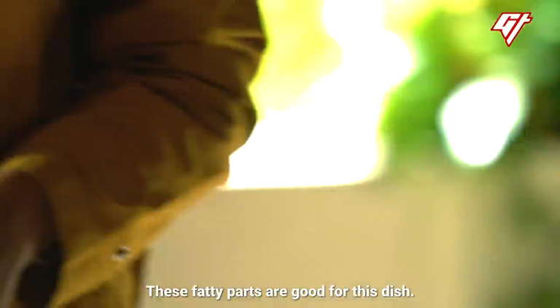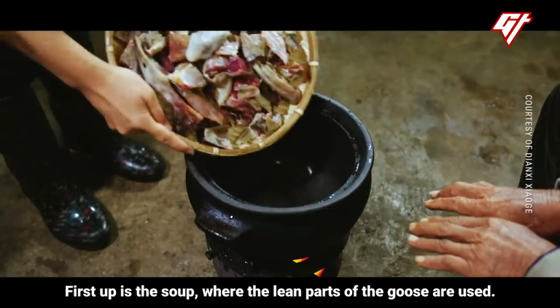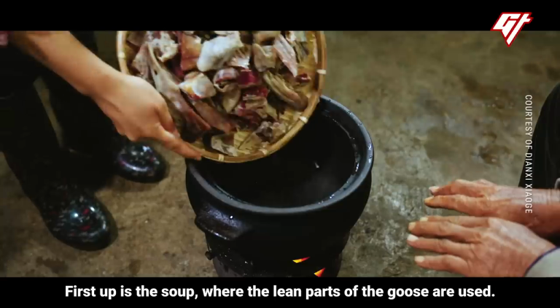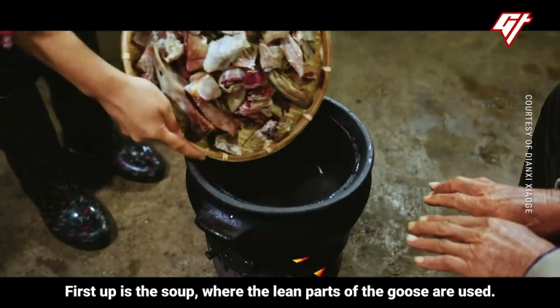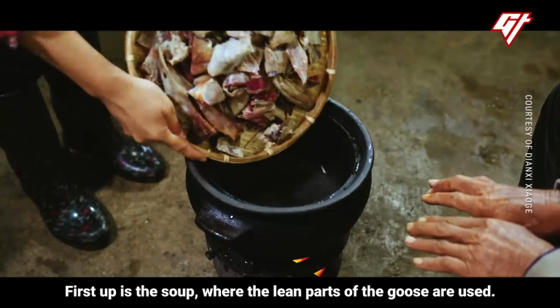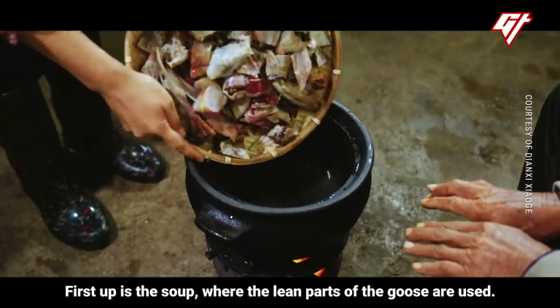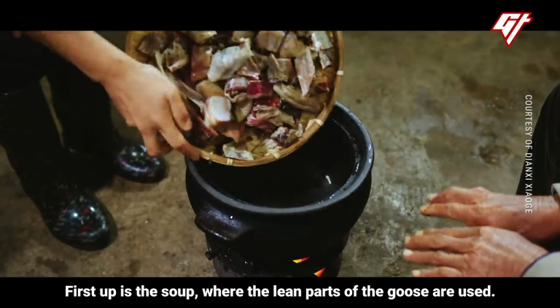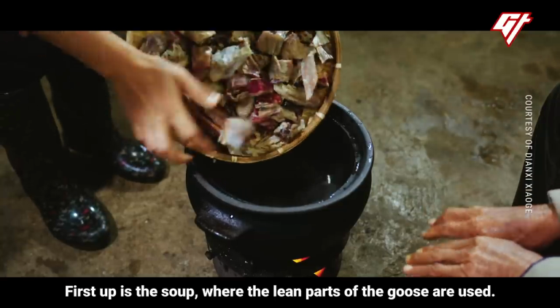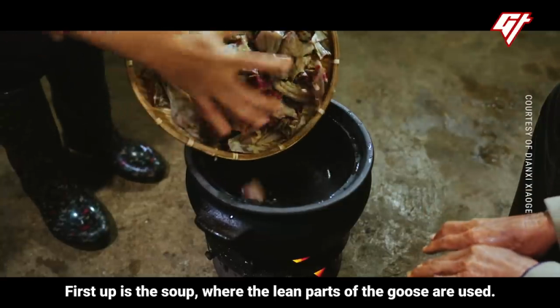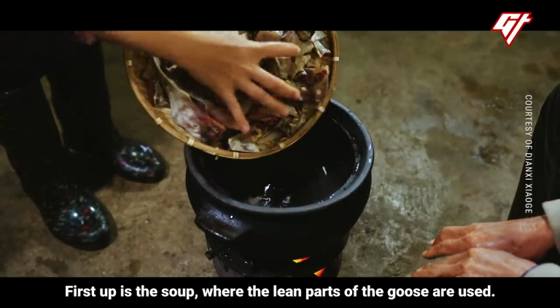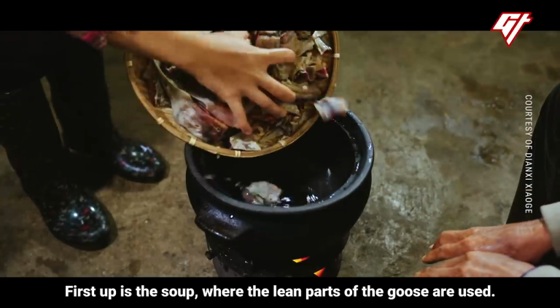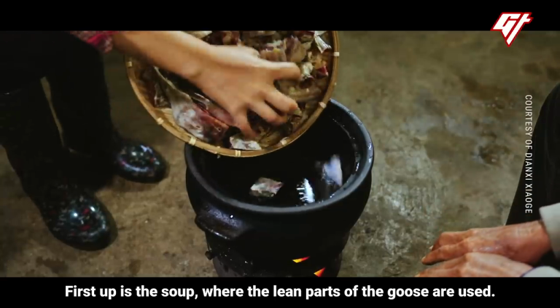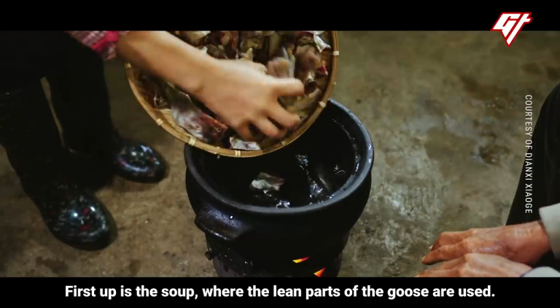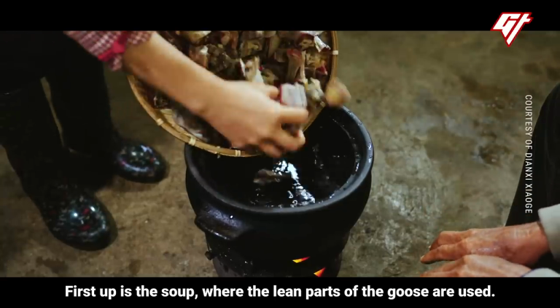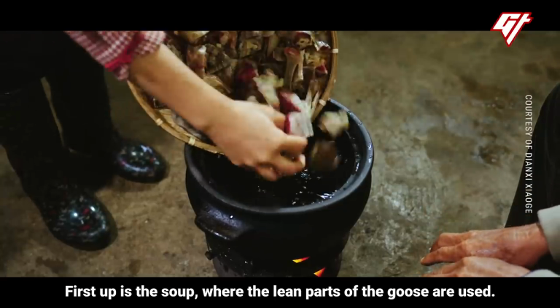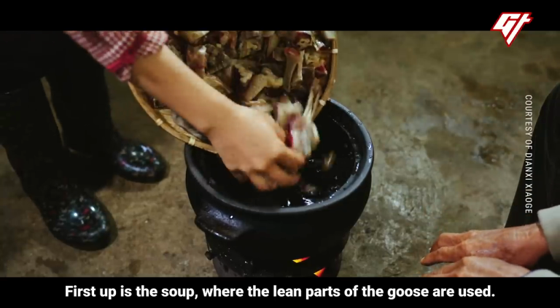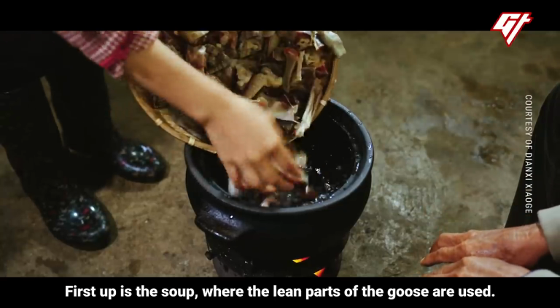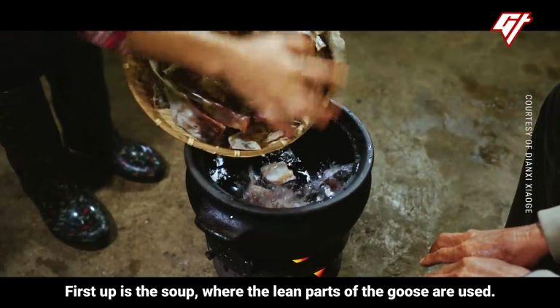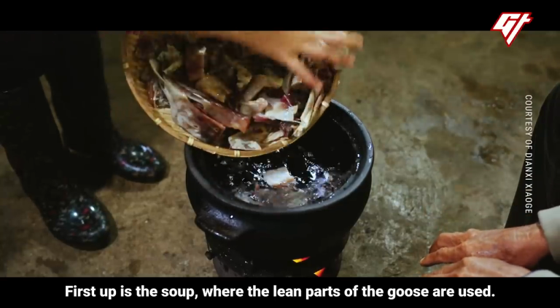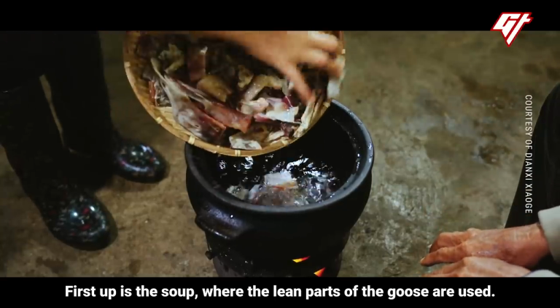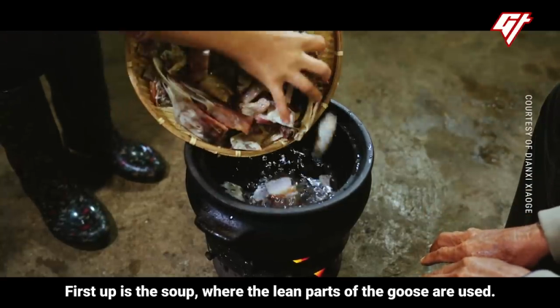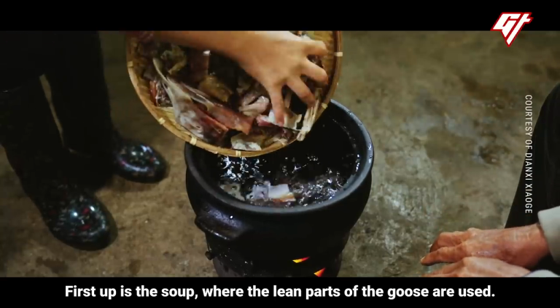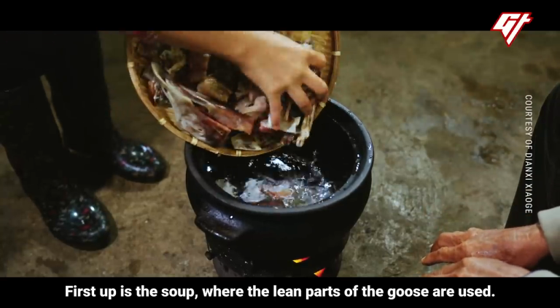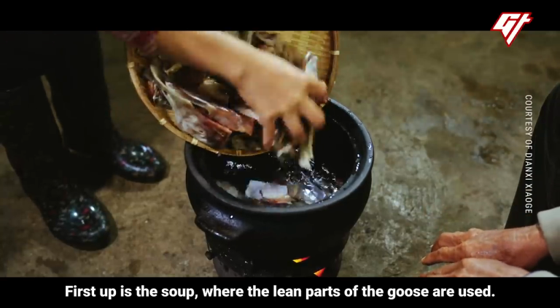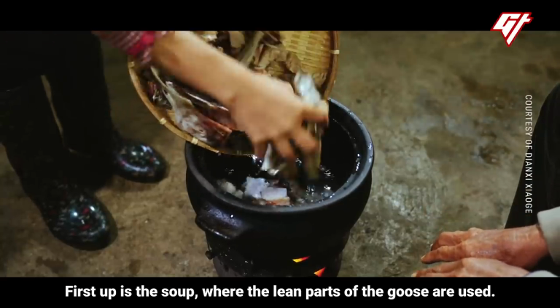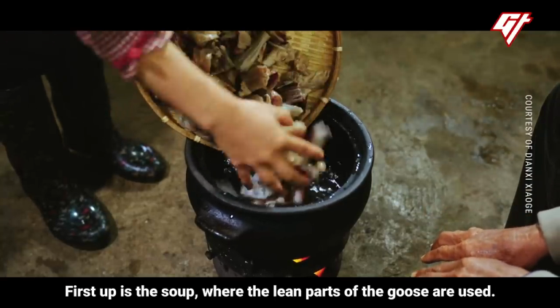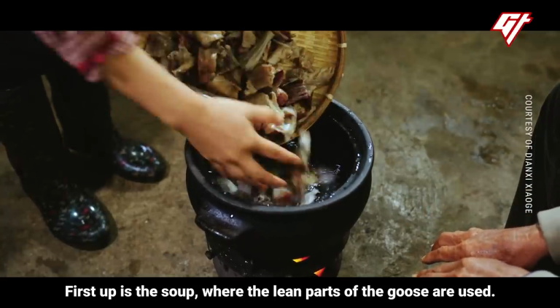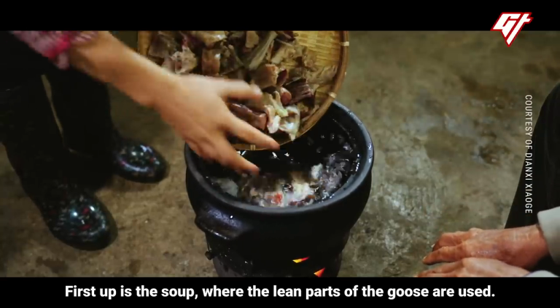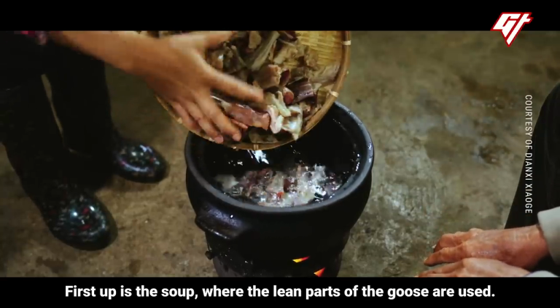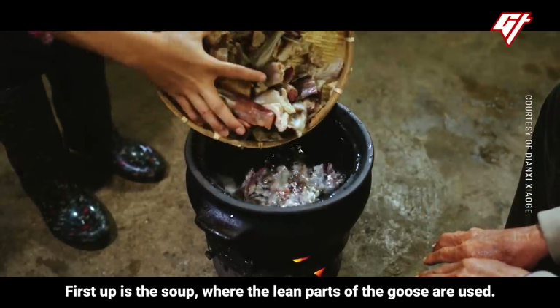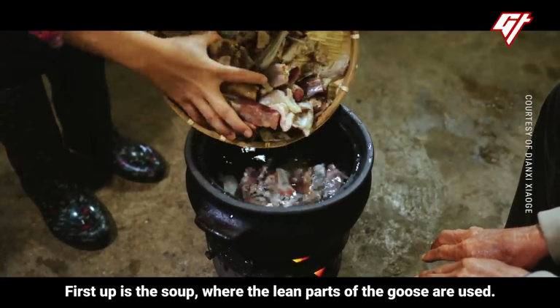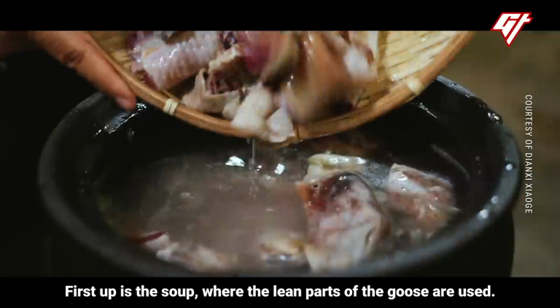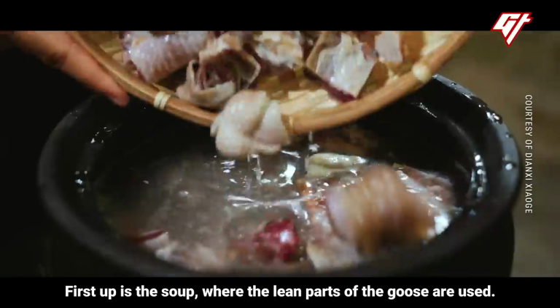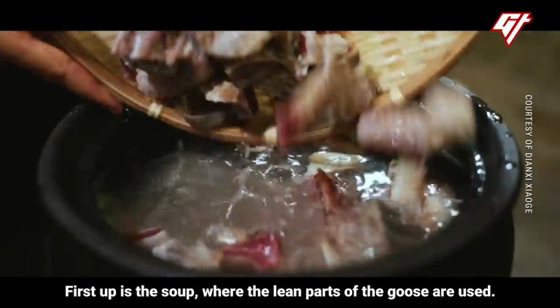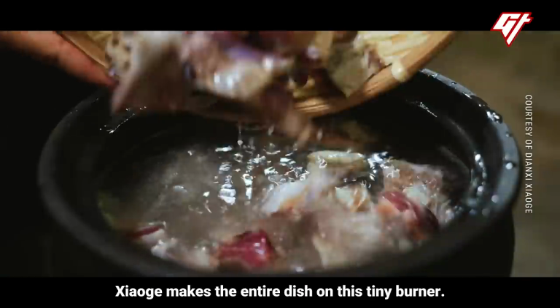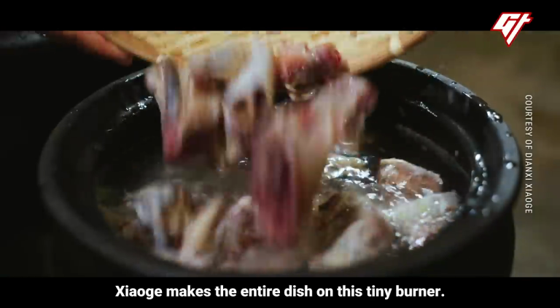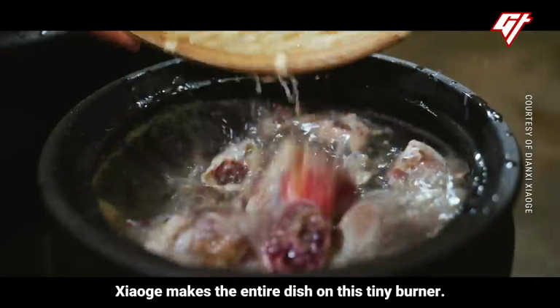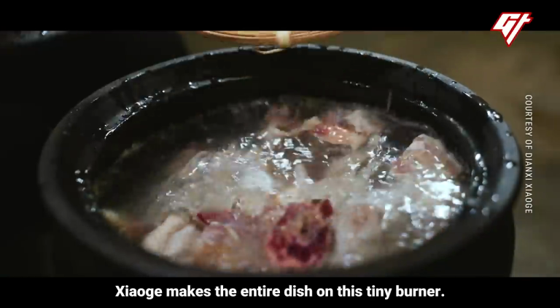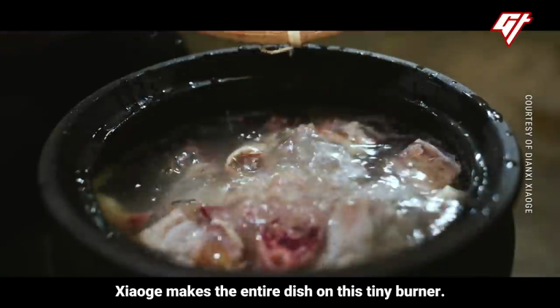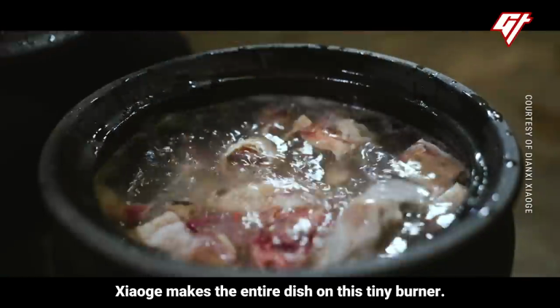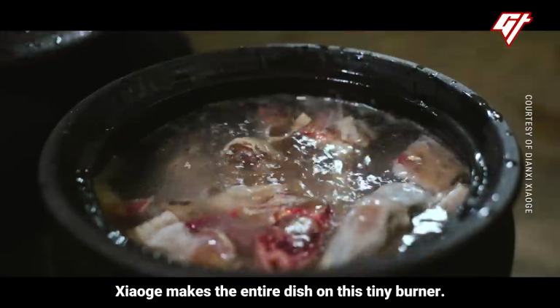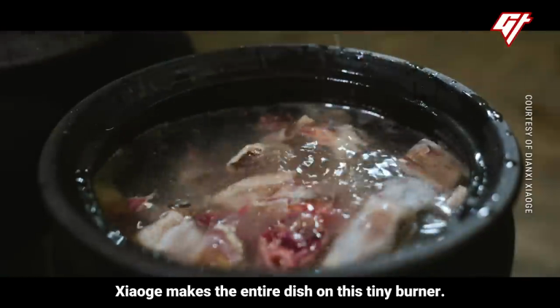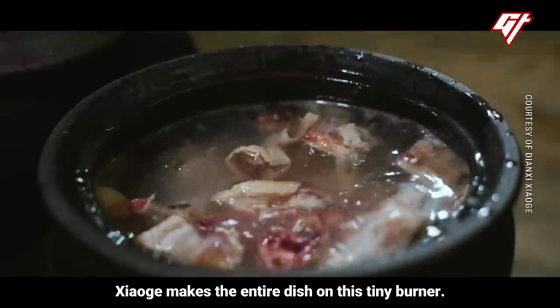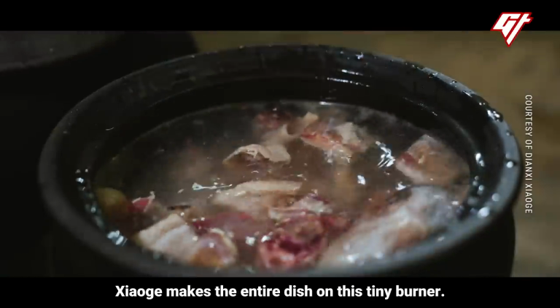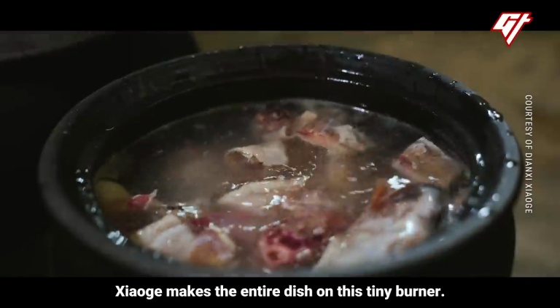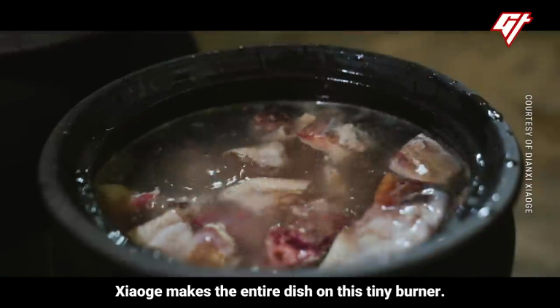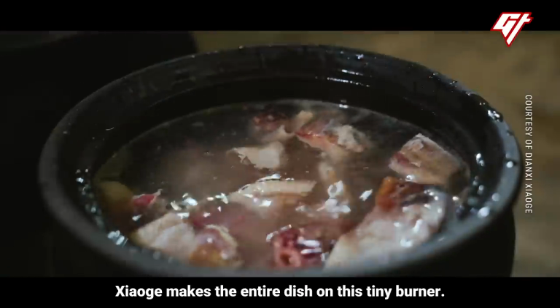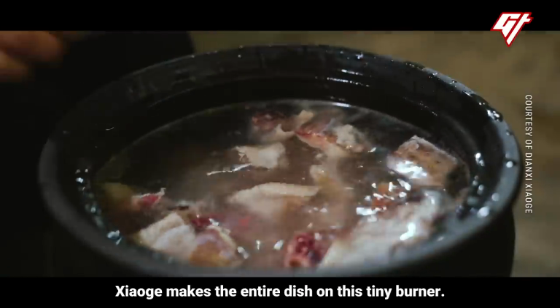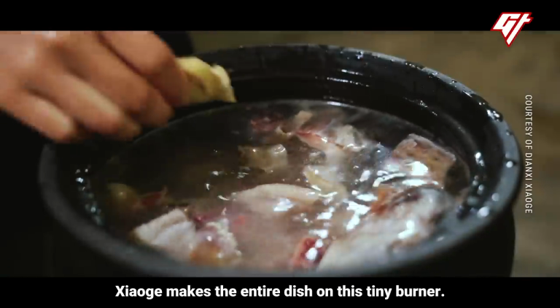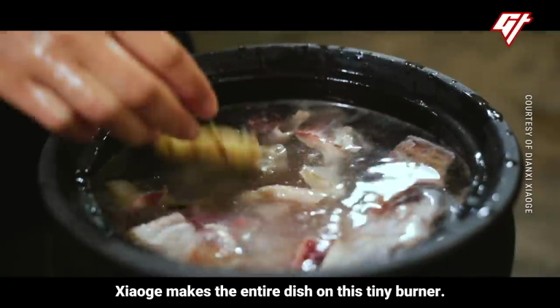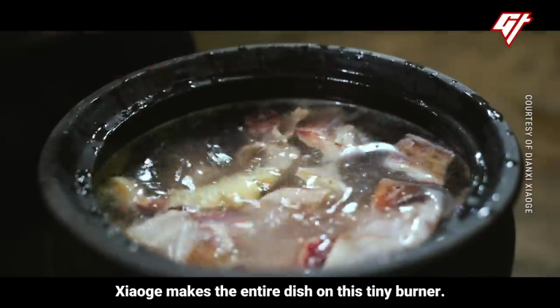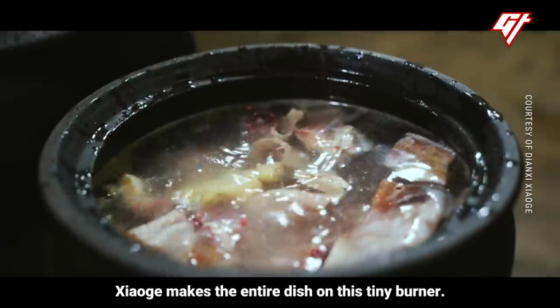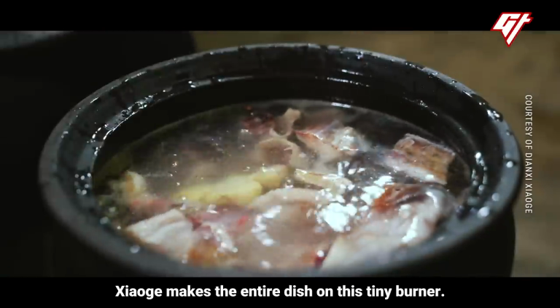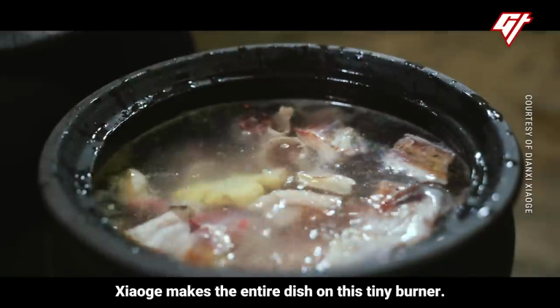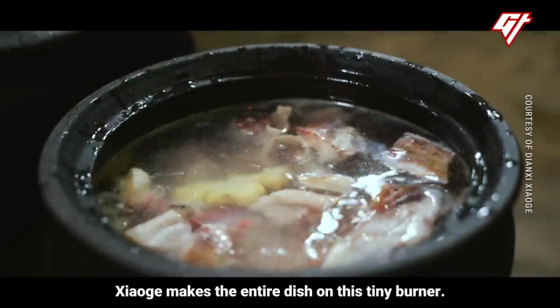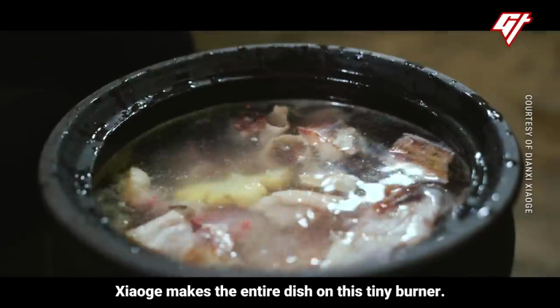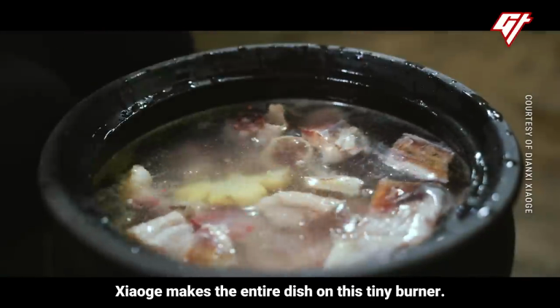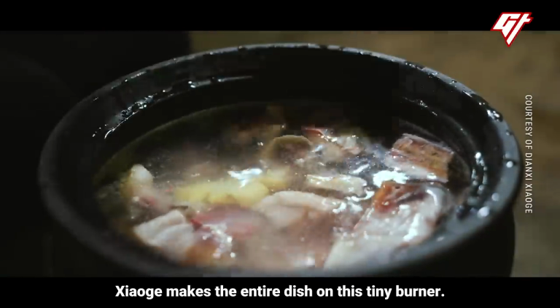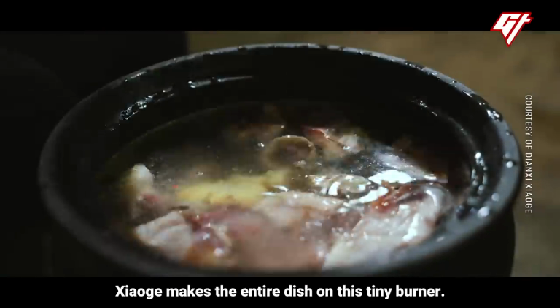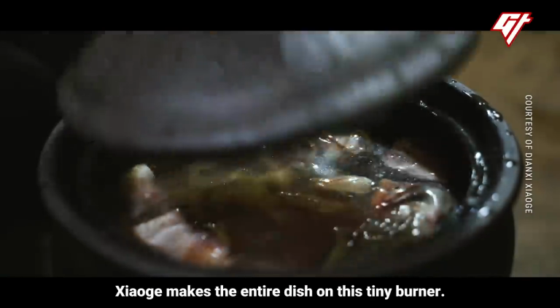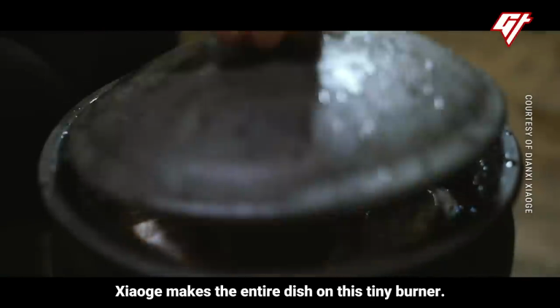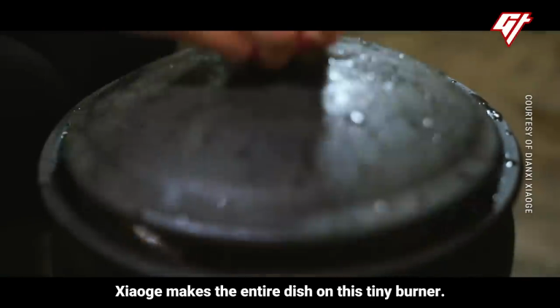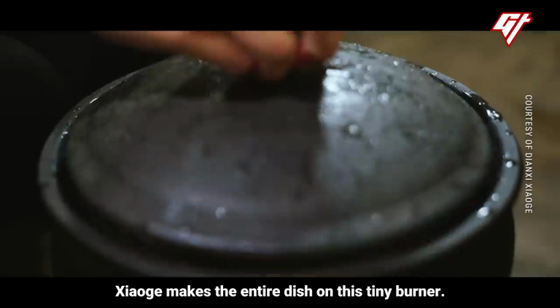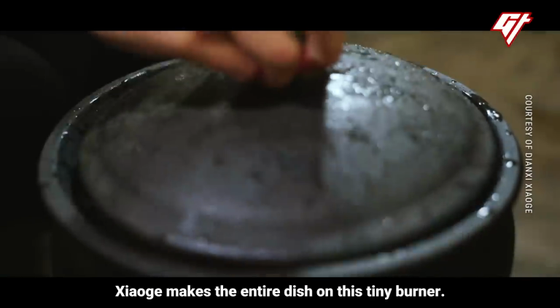First up is the soup, where the lean parts of the goose are used. Xiao Ge makes the entire dish on this tiny burner.